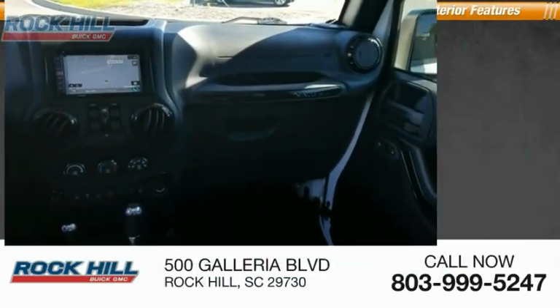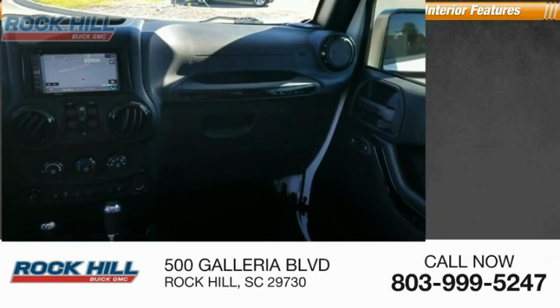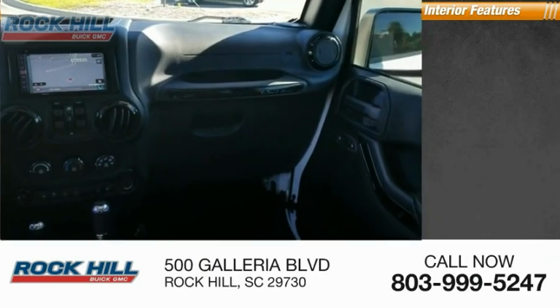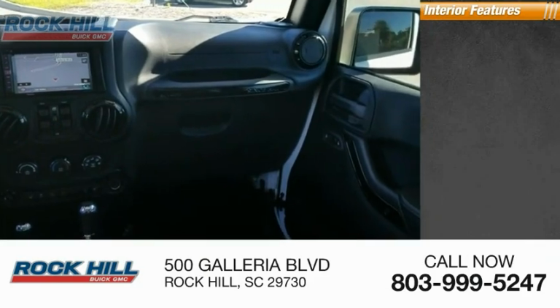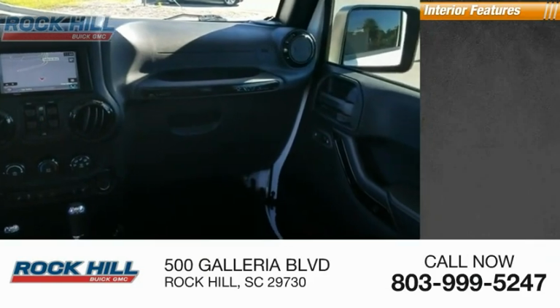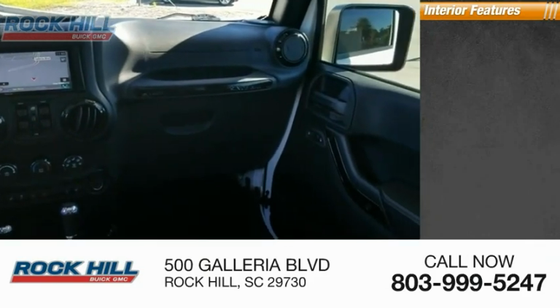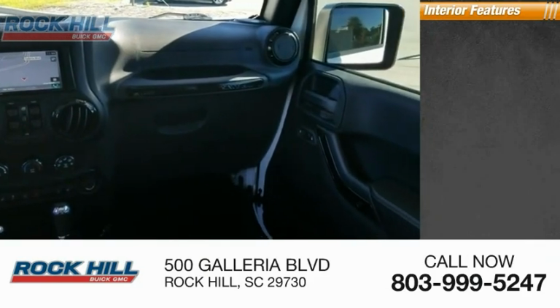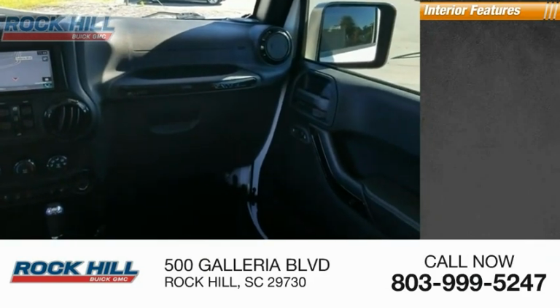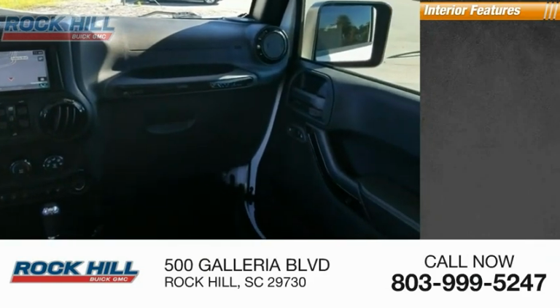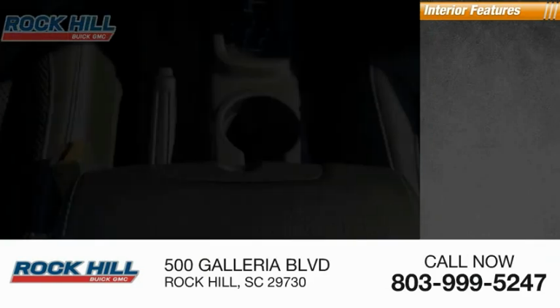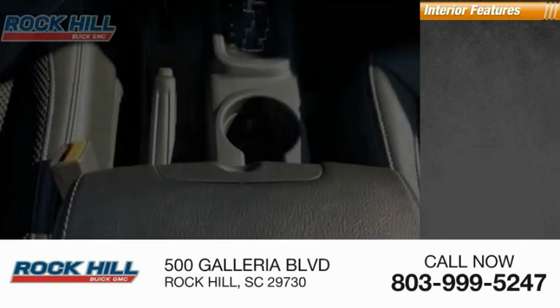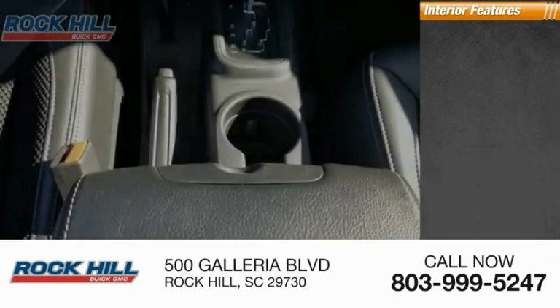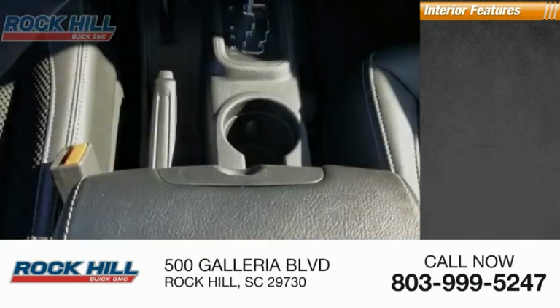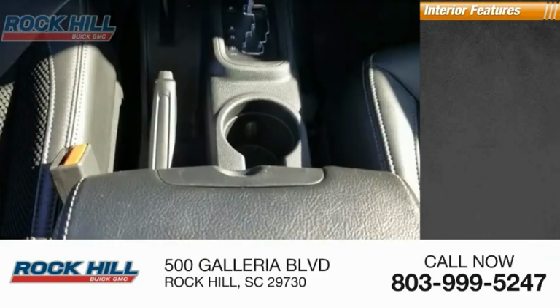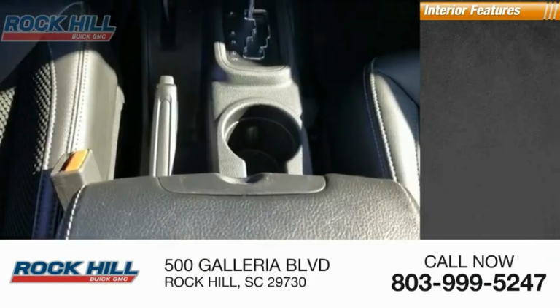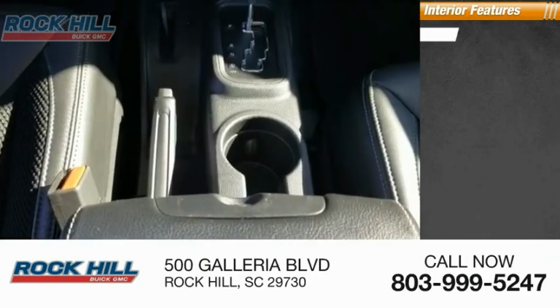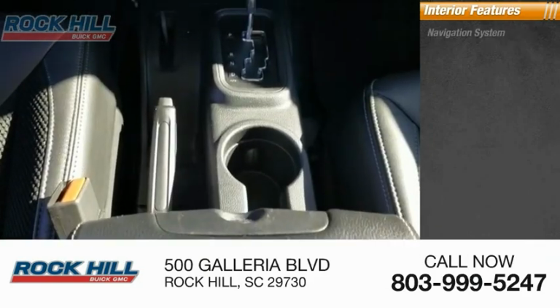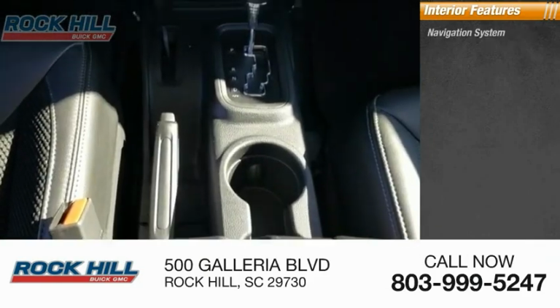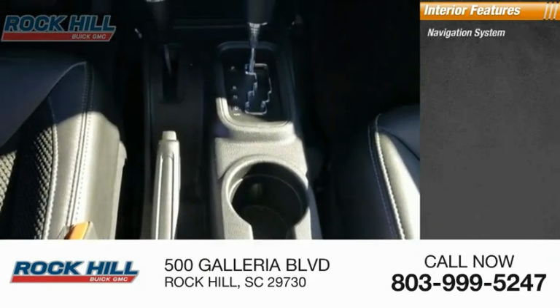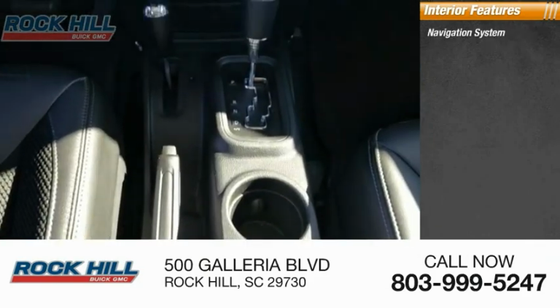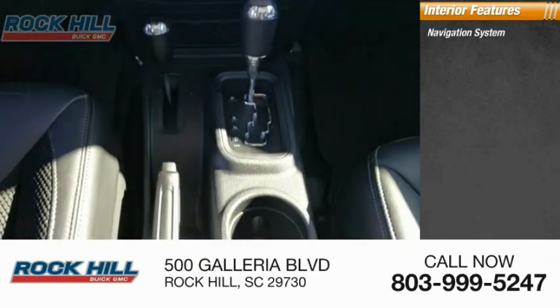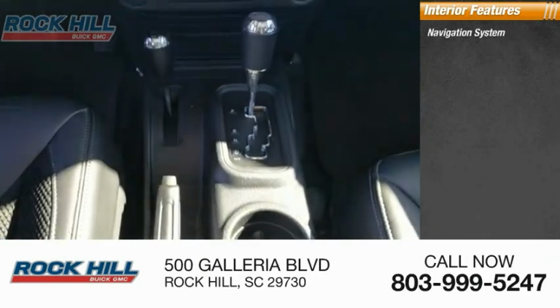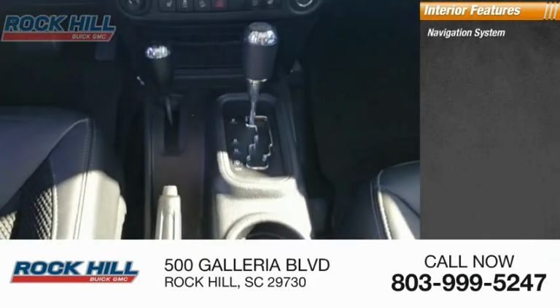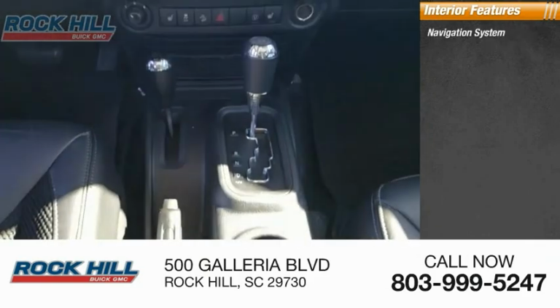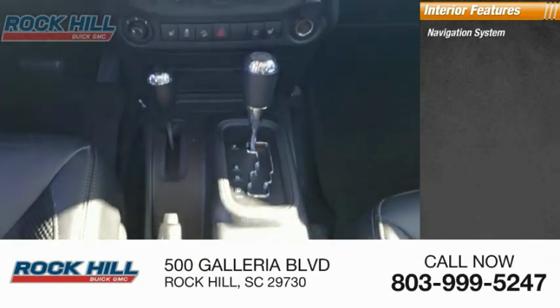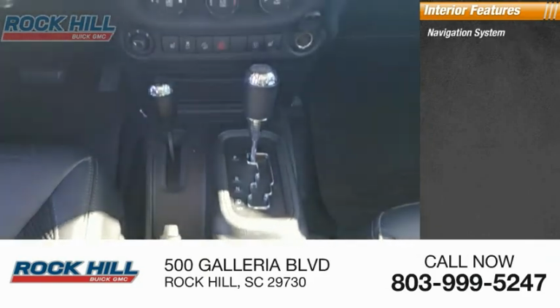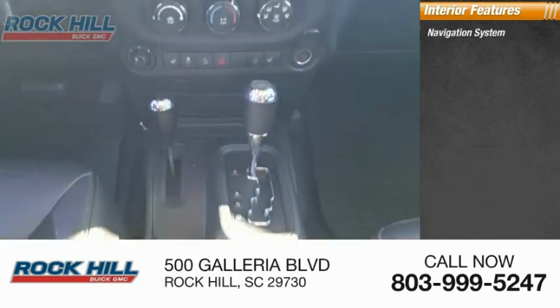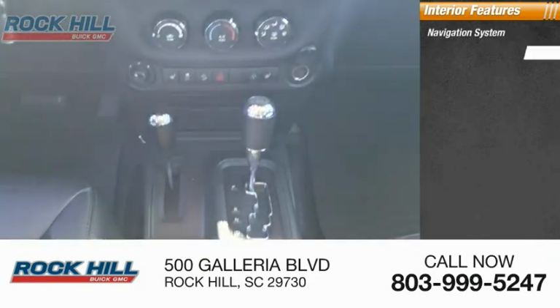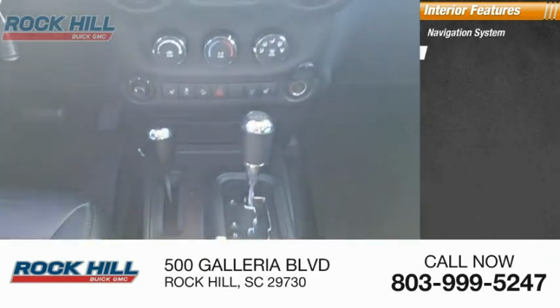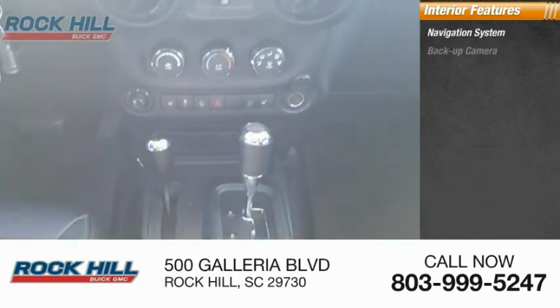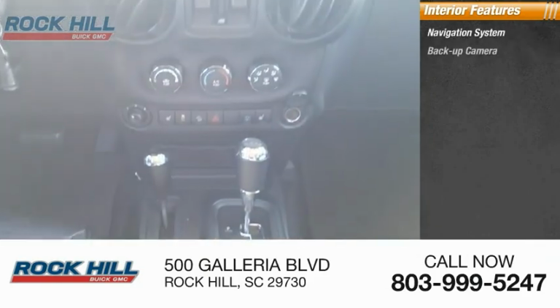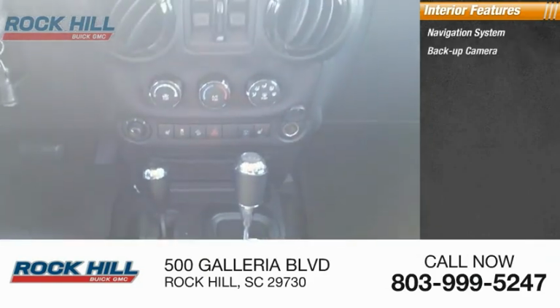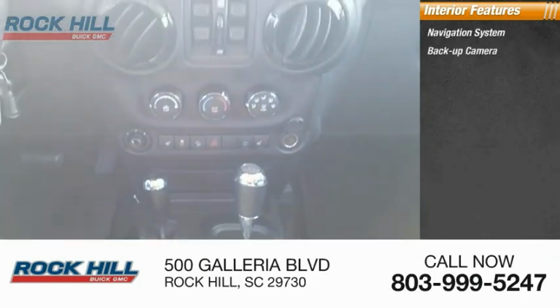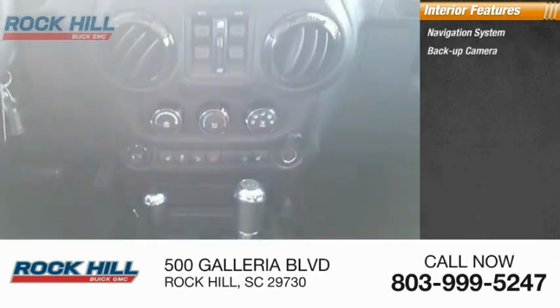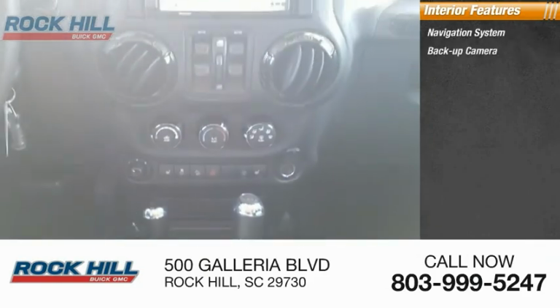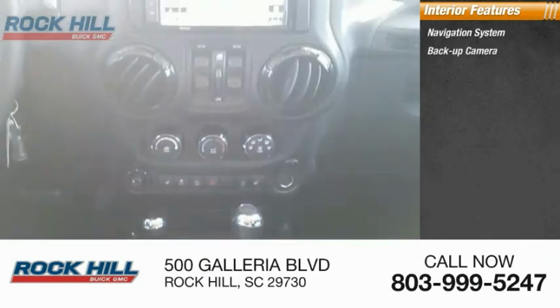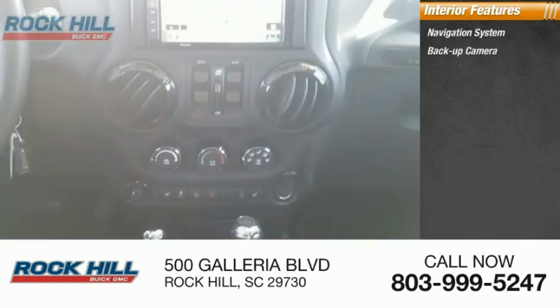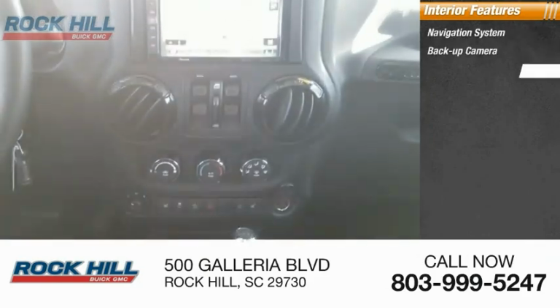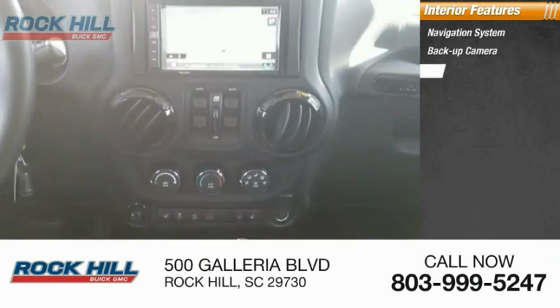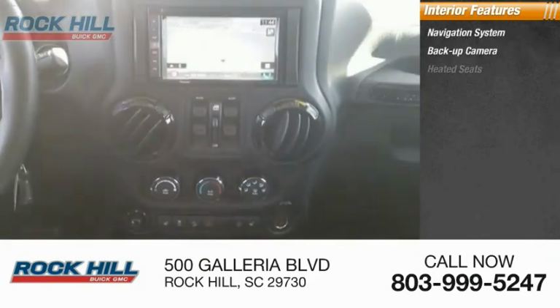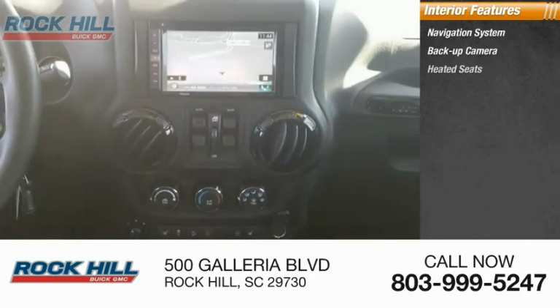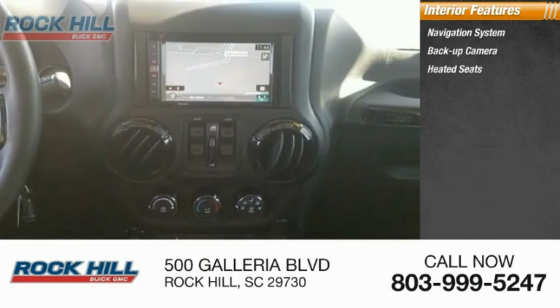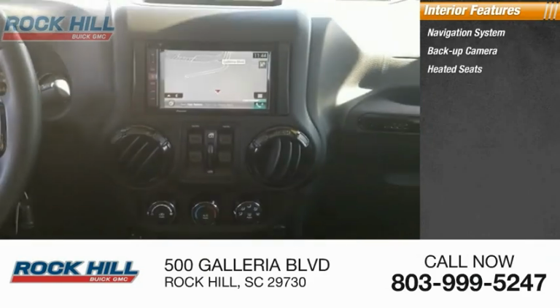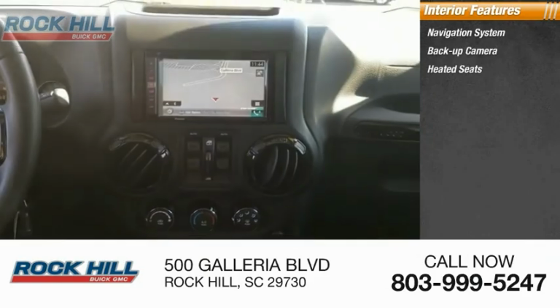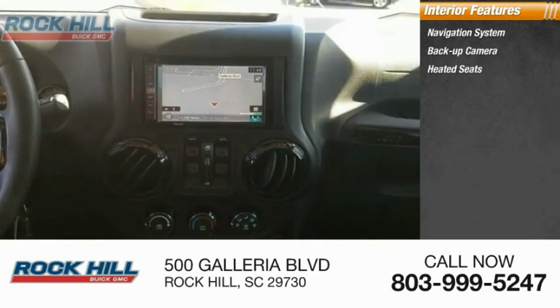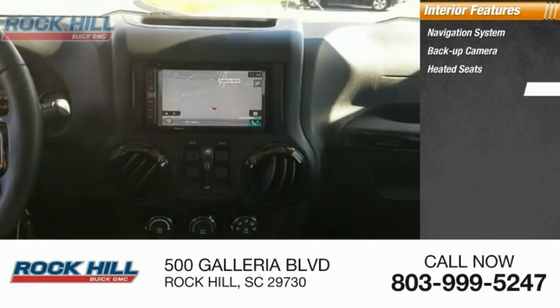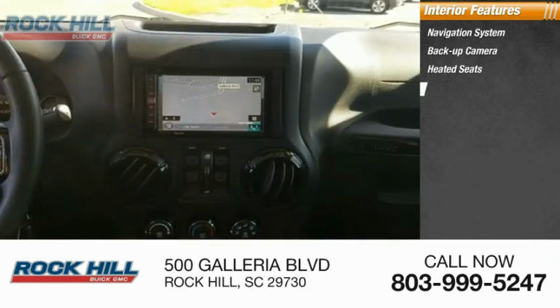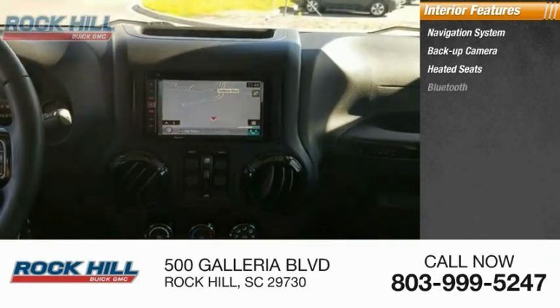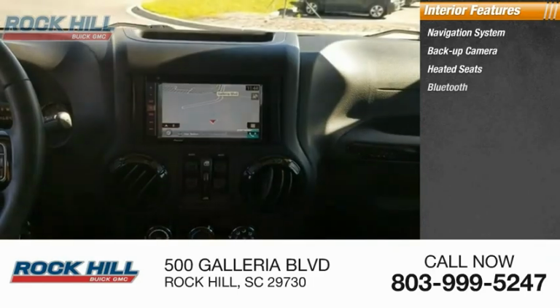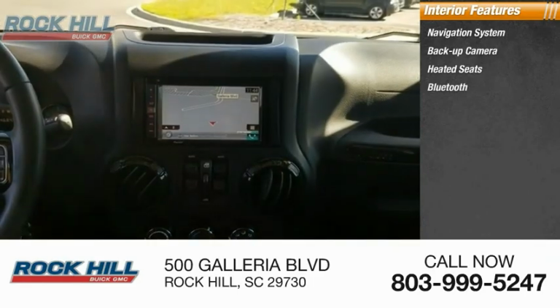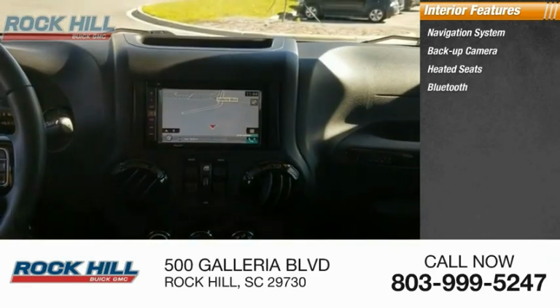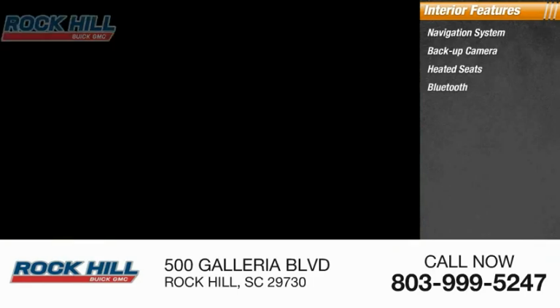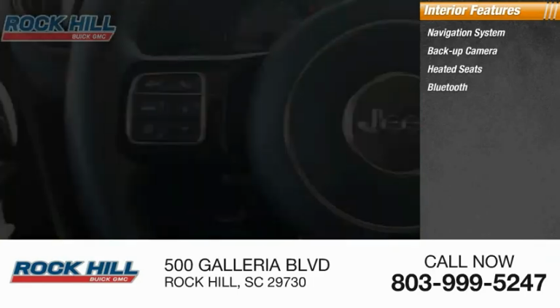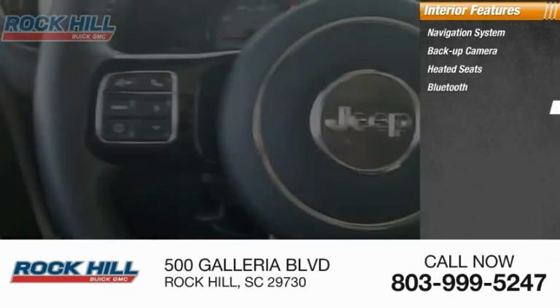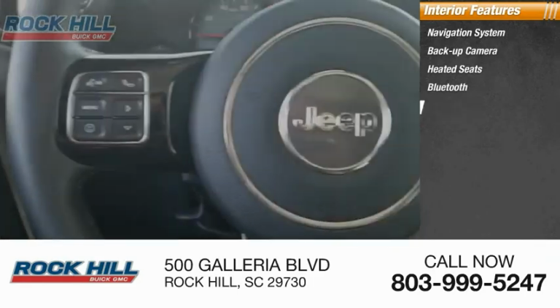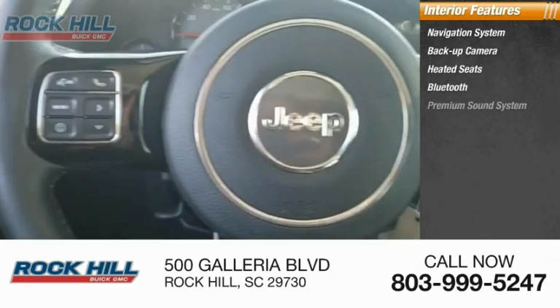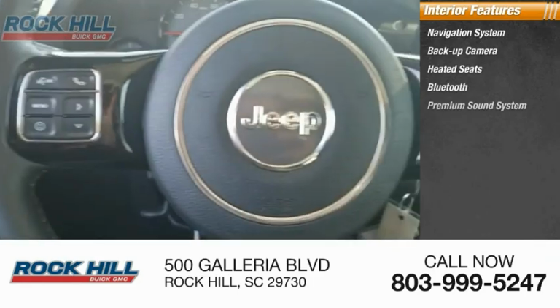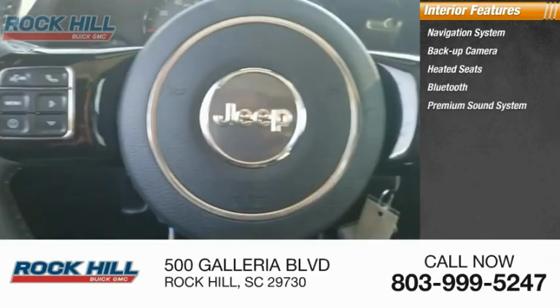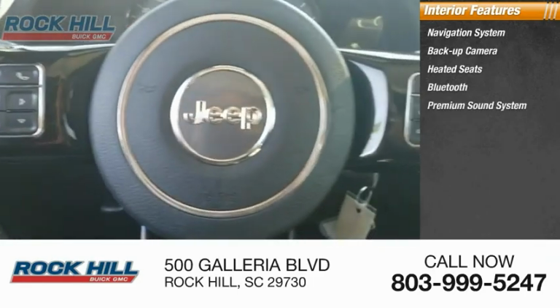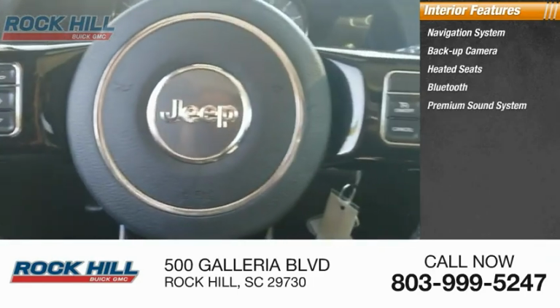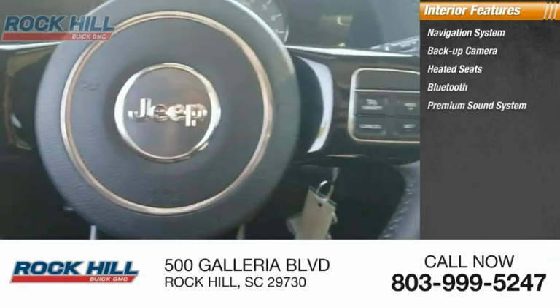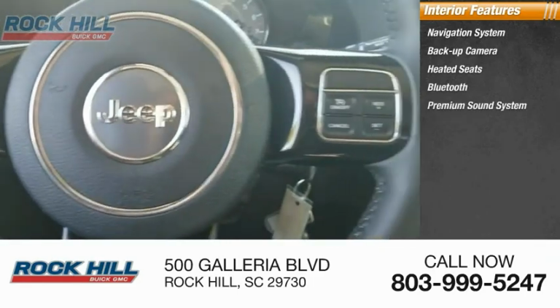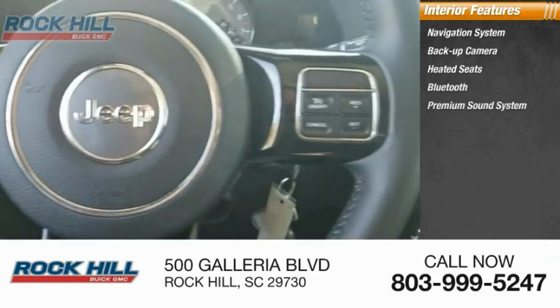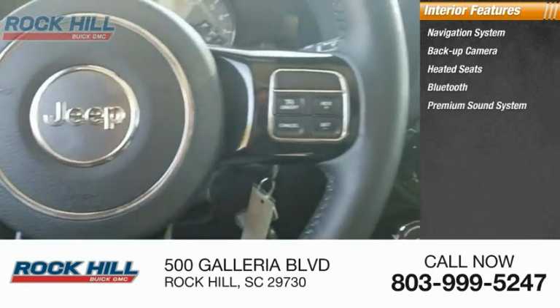Inside you'll find a navigation system, backup camera, heated seats, Bluetooth, and a premium sound system.